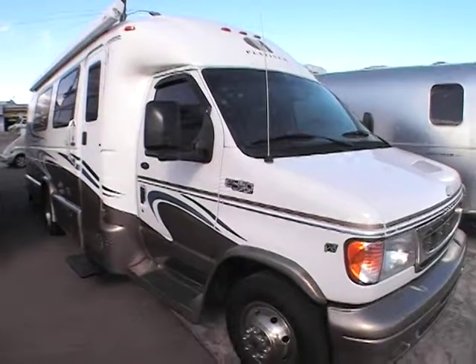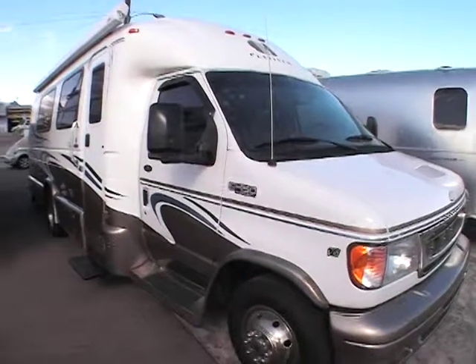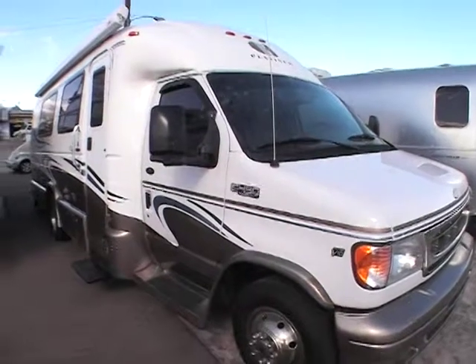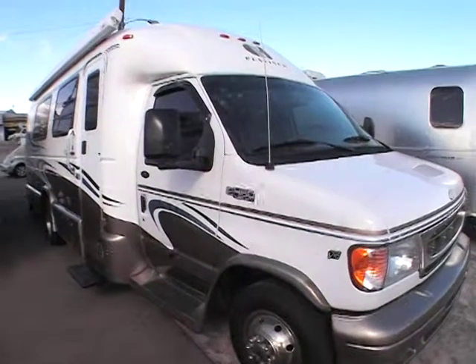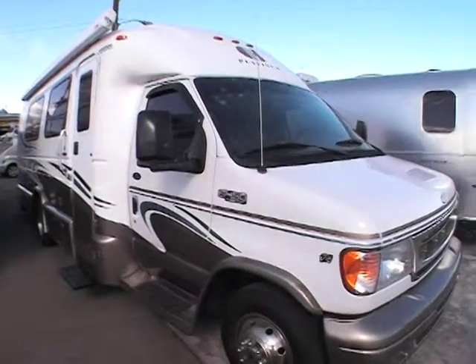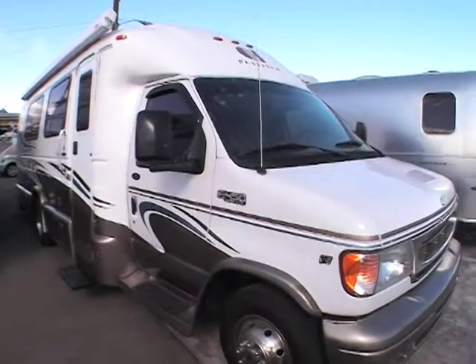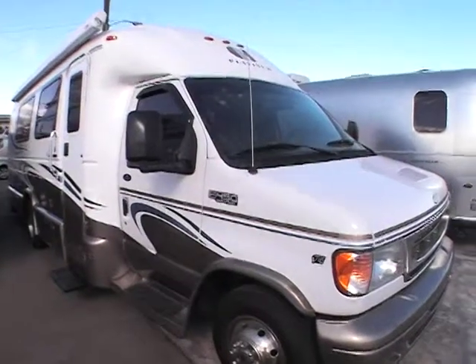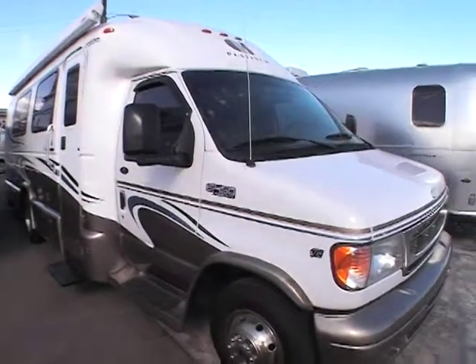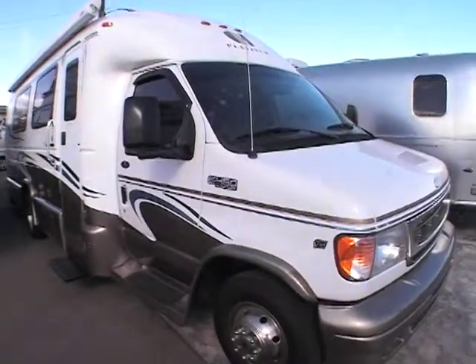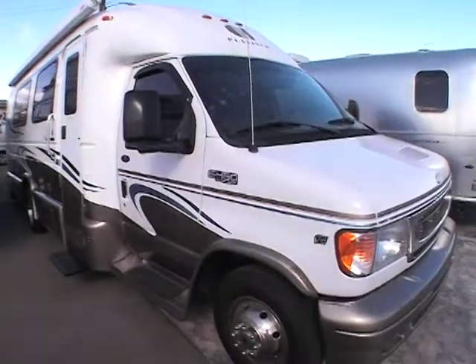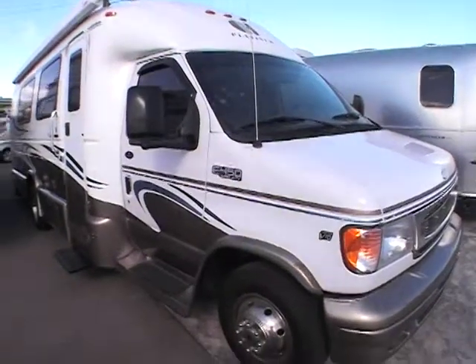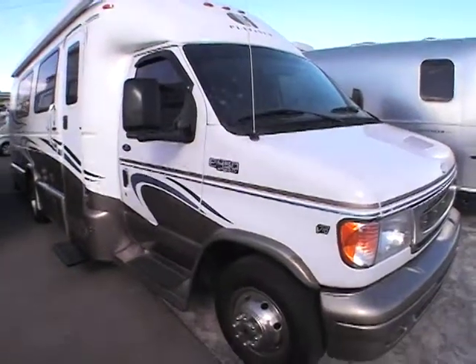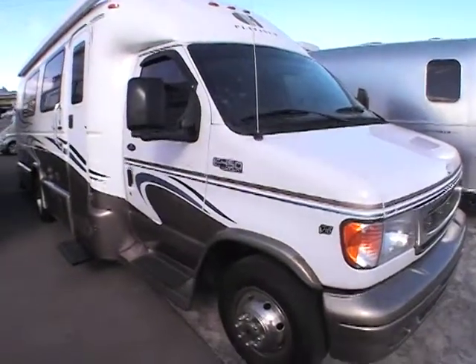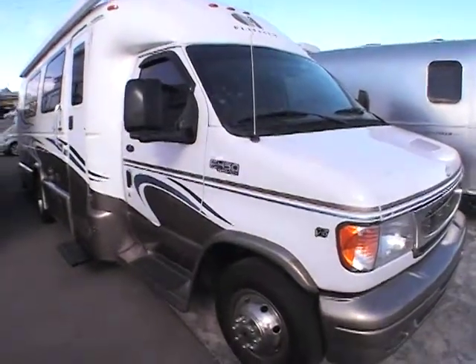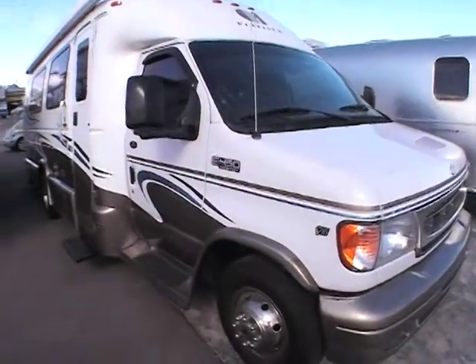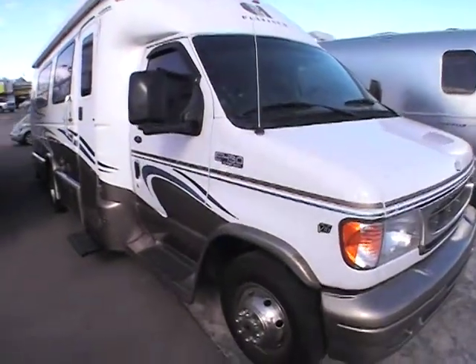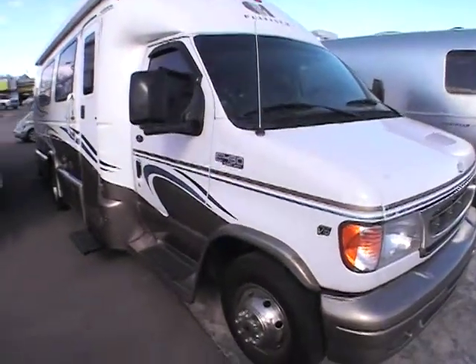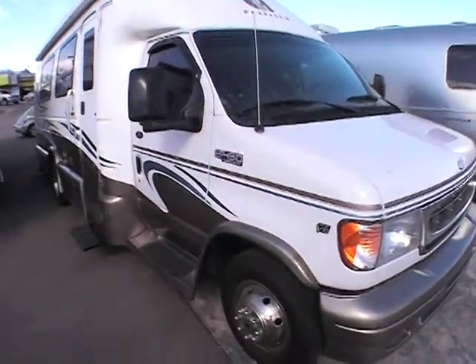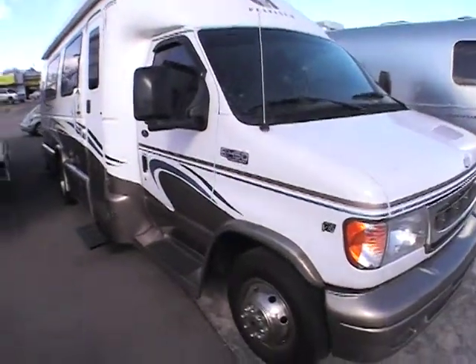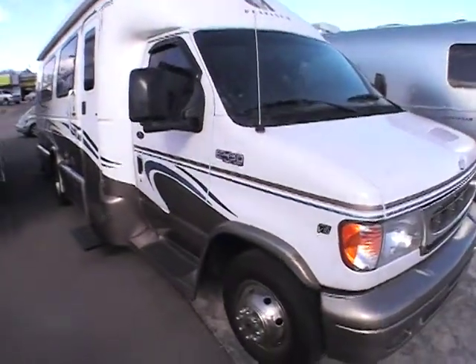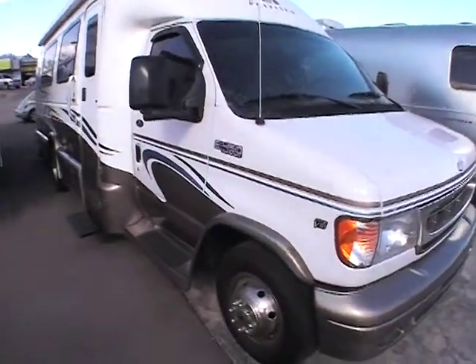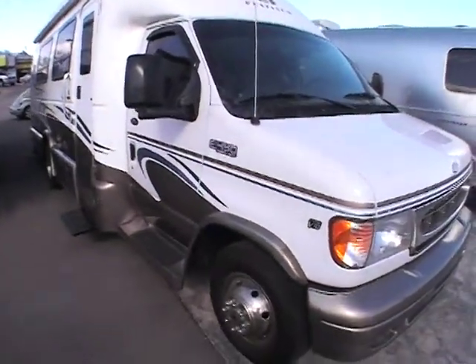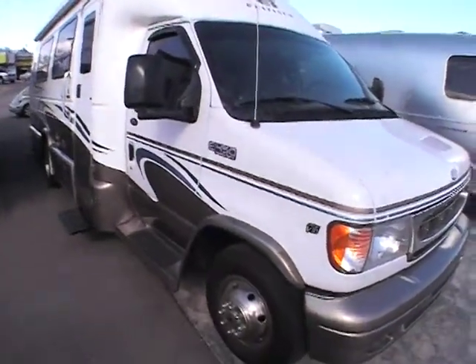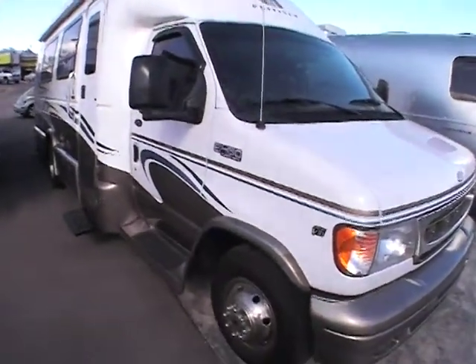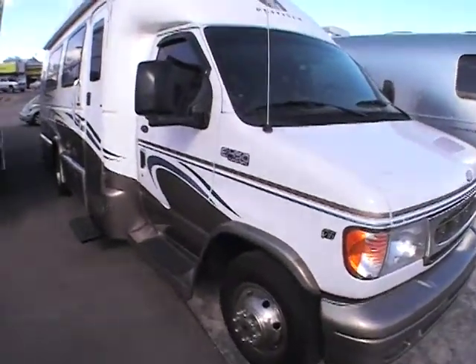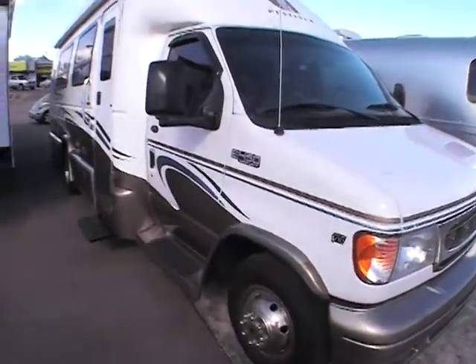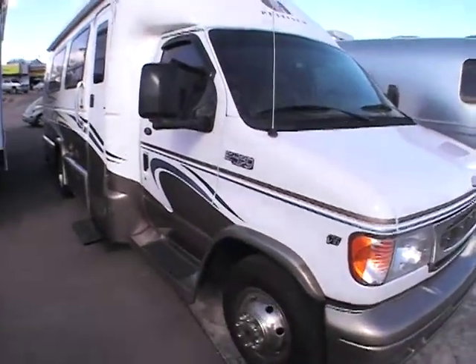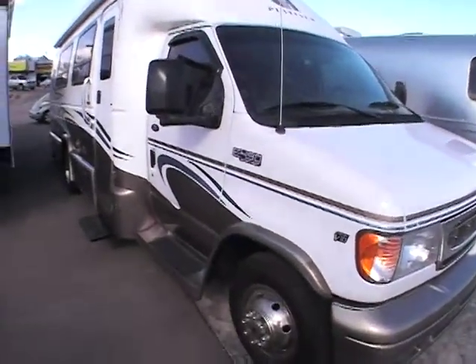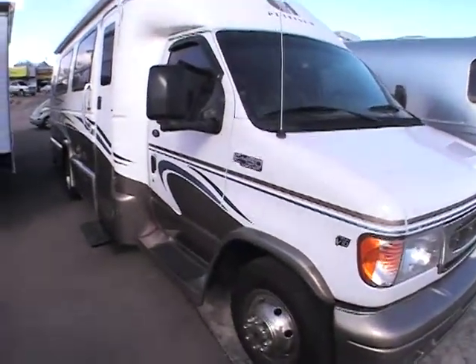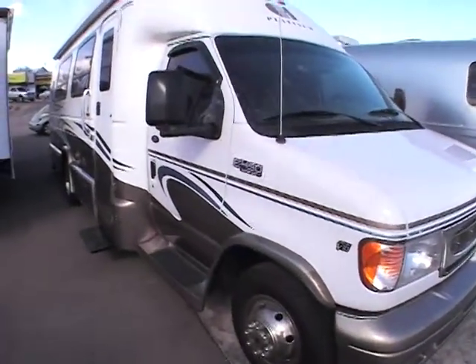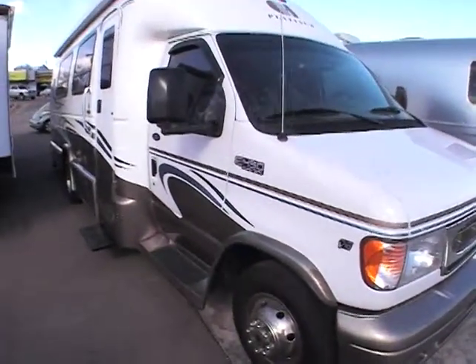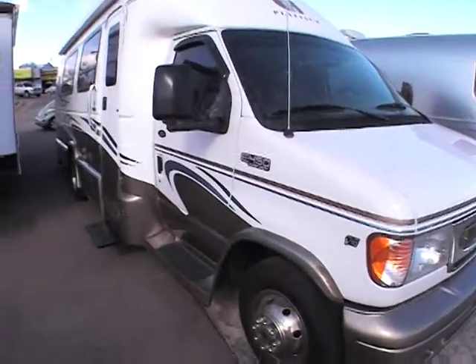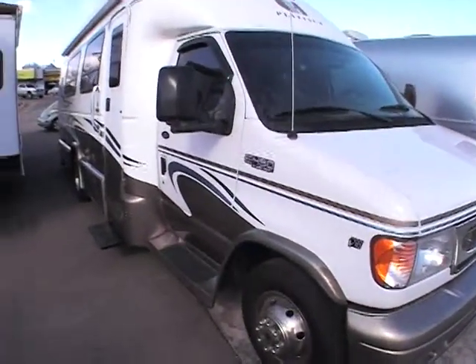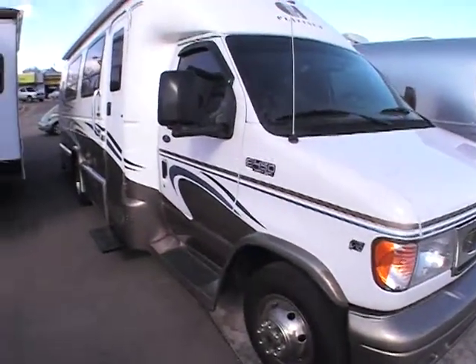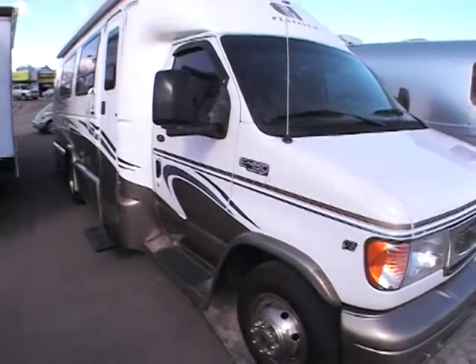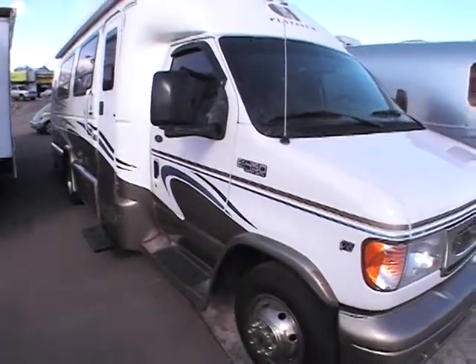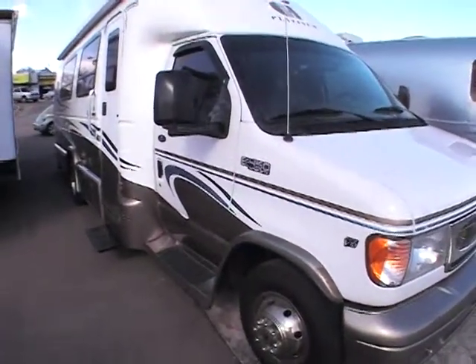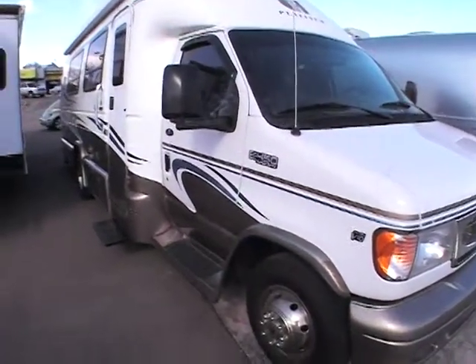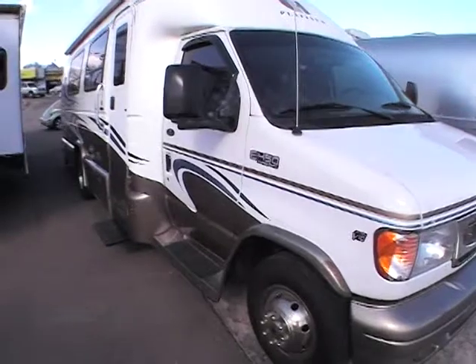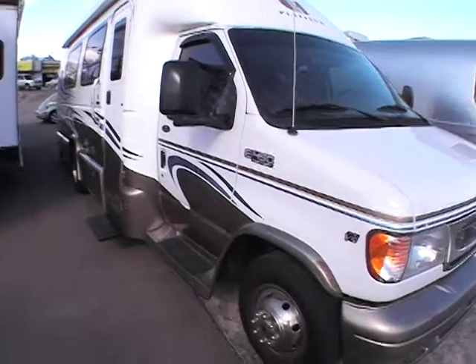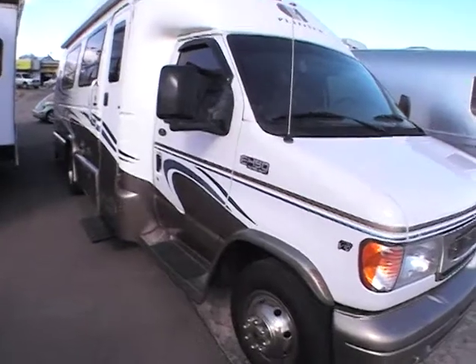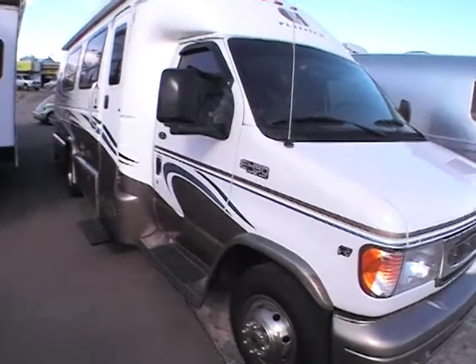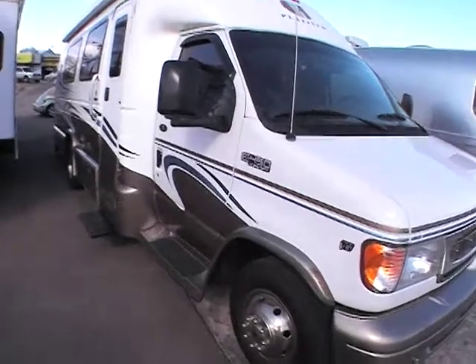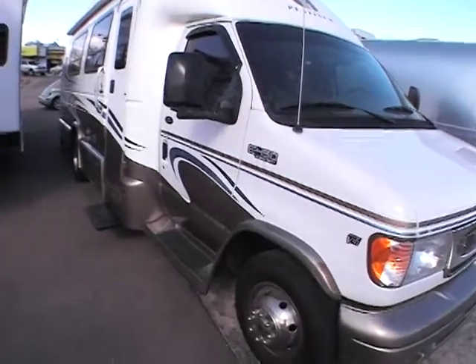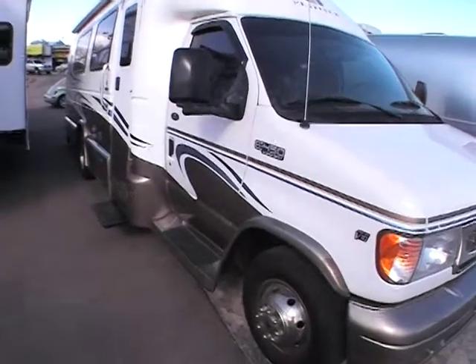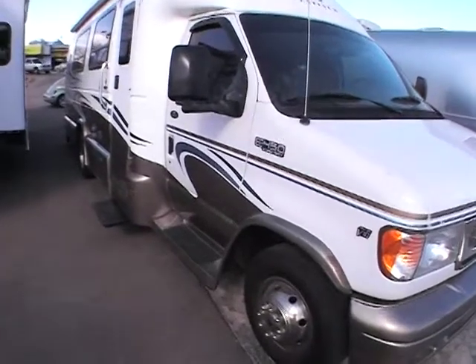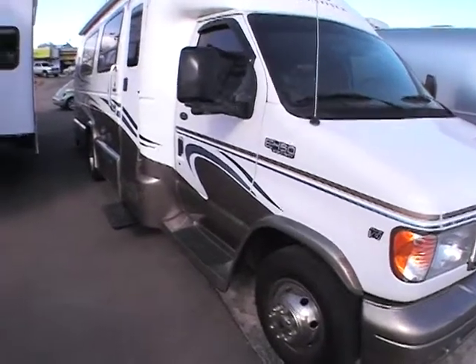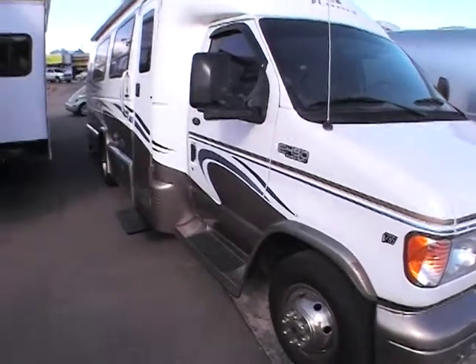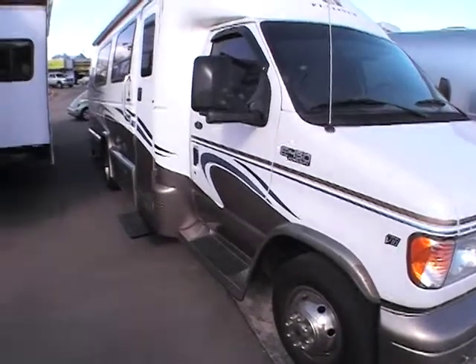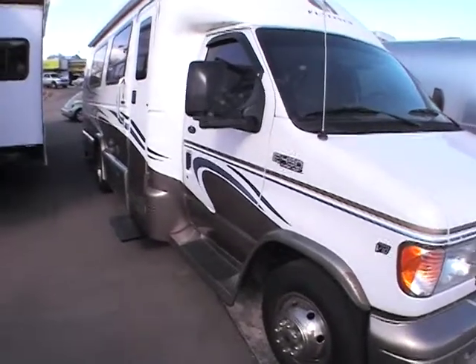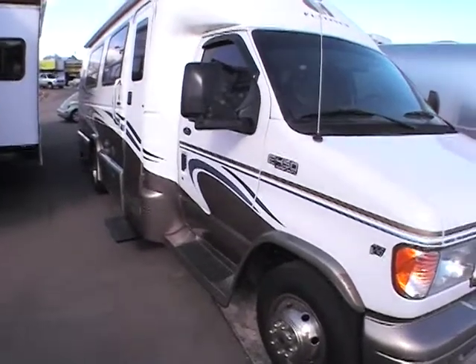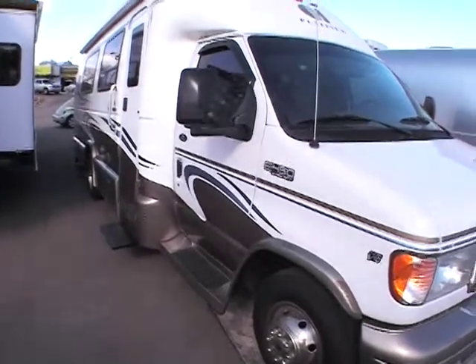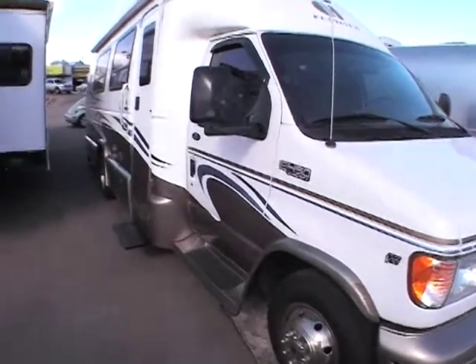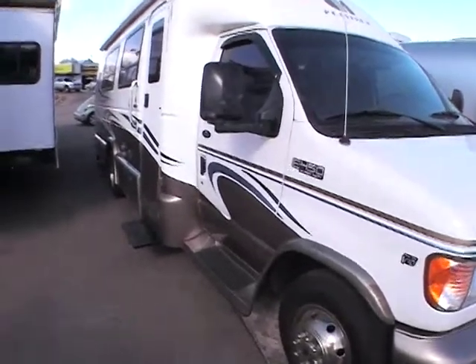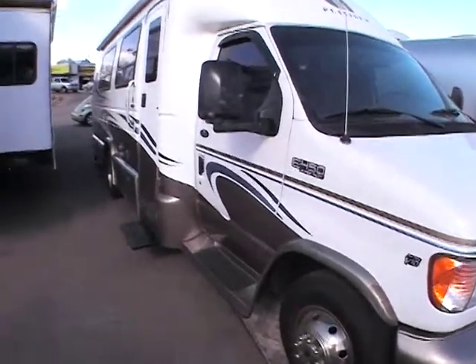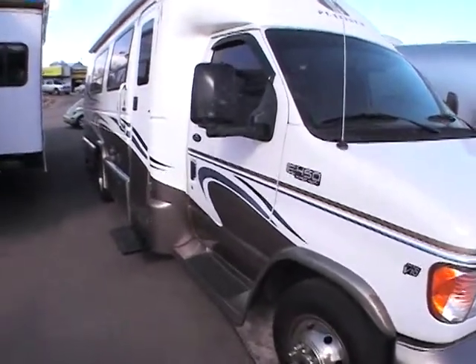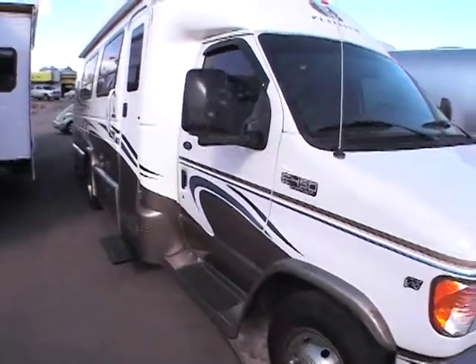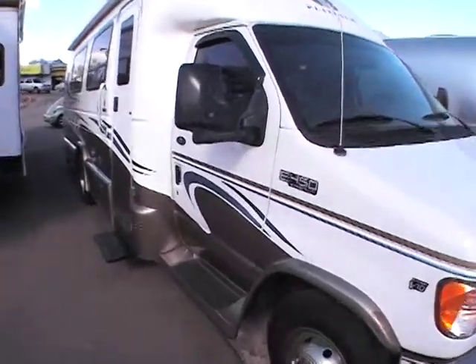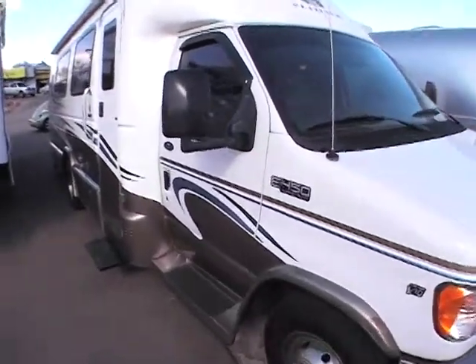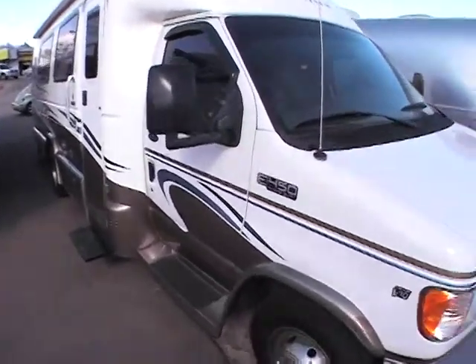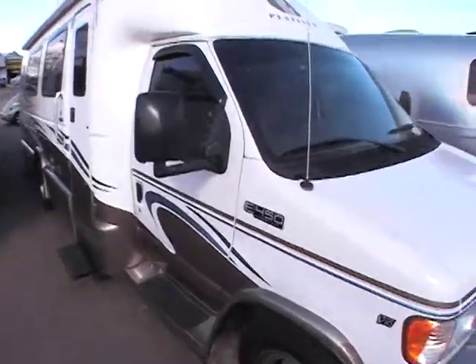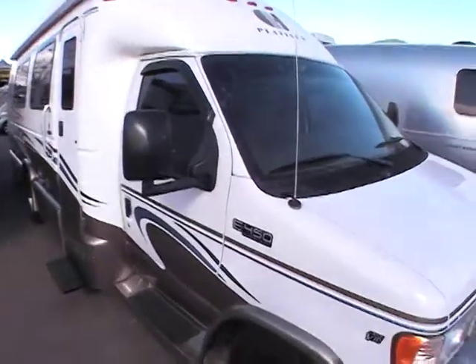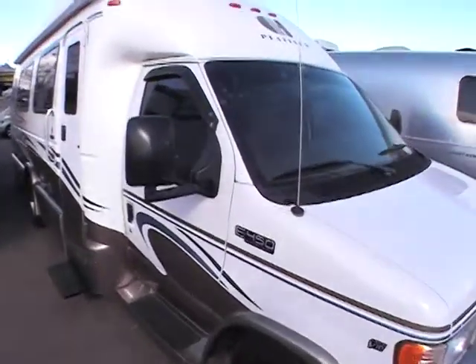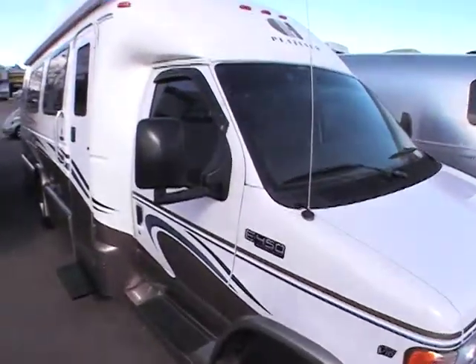Hi, my name is Carlos Davis. Welcome to Gateway RV. Today I'll be walking around this 2003 Coachman Platinum.